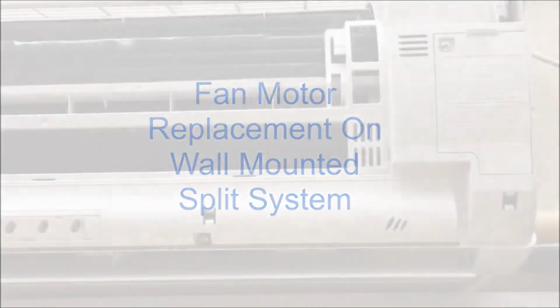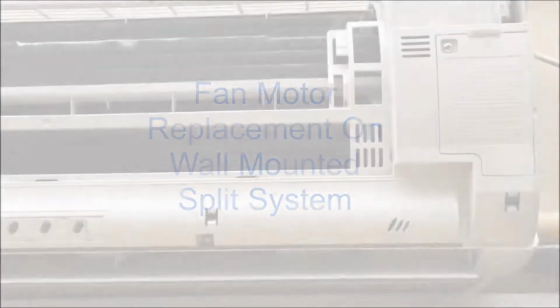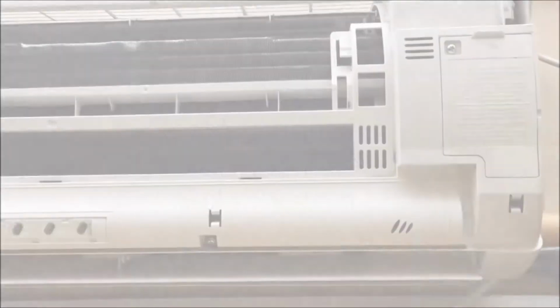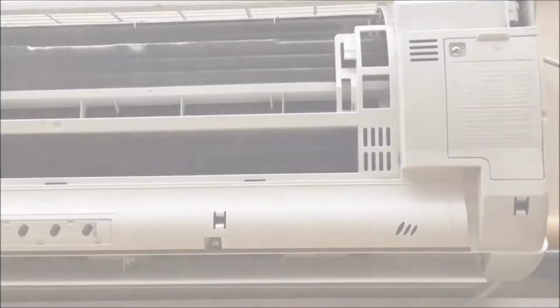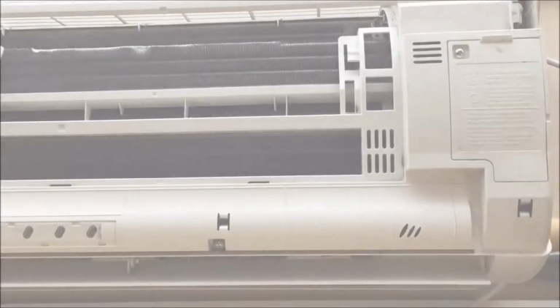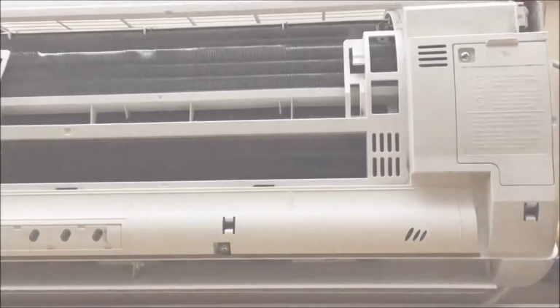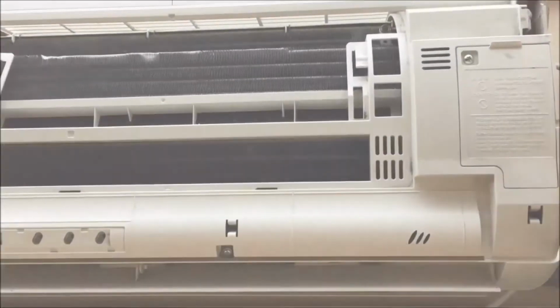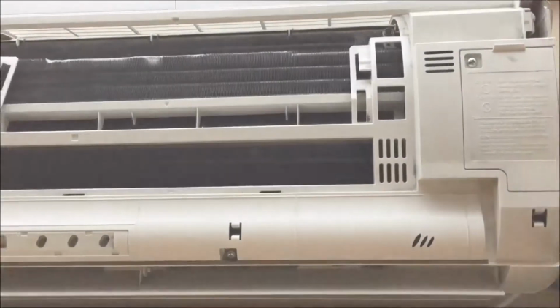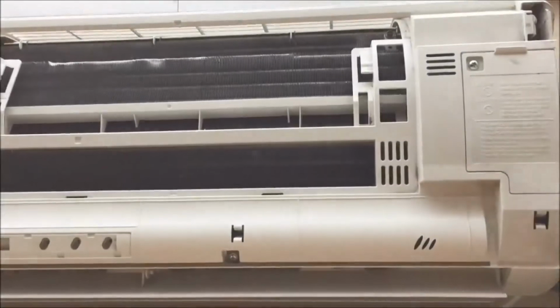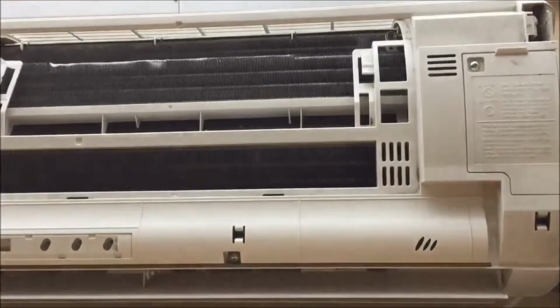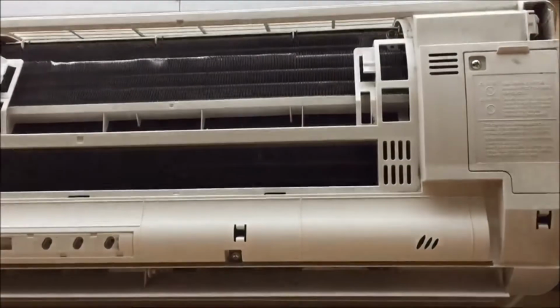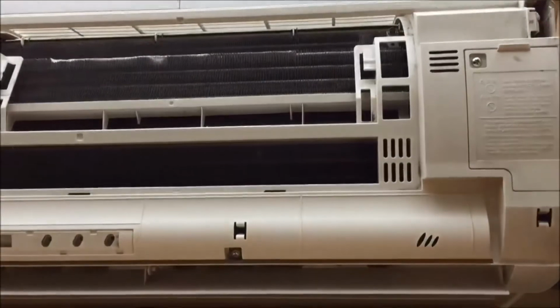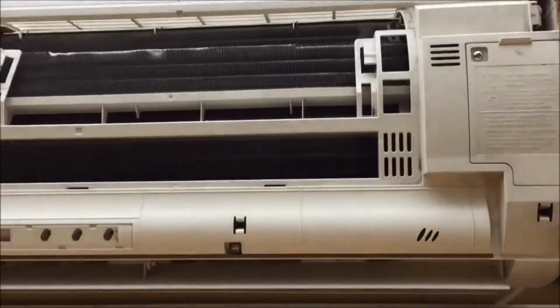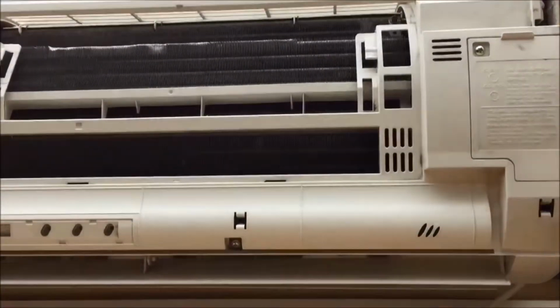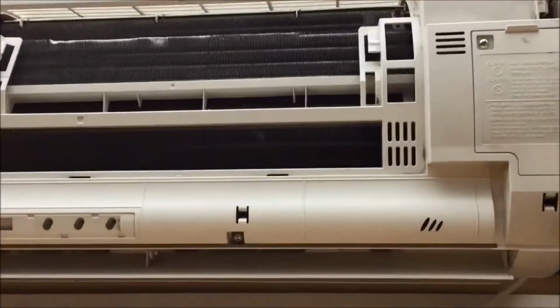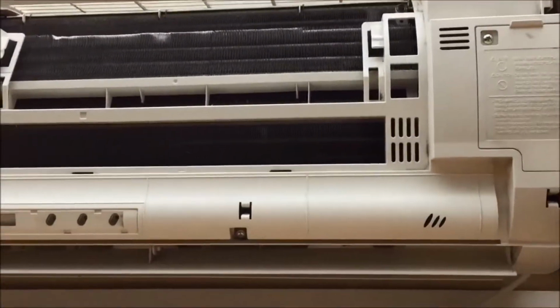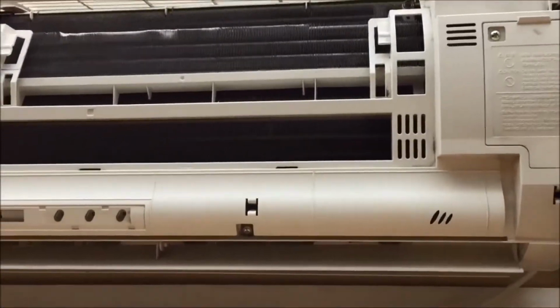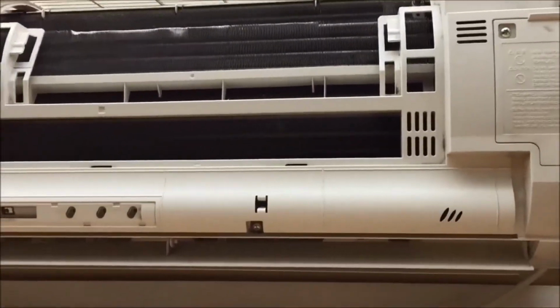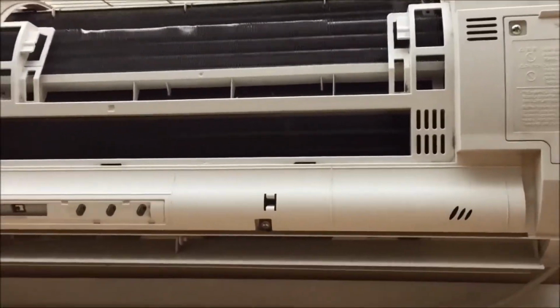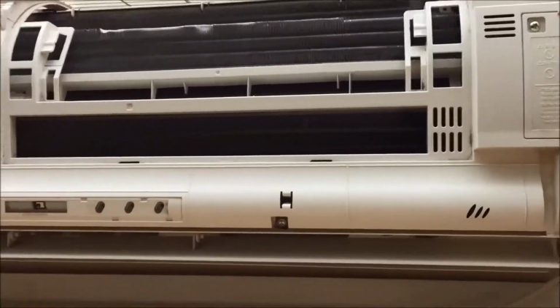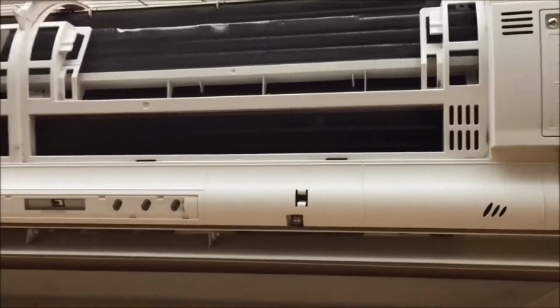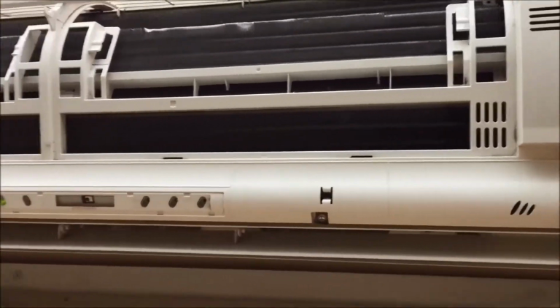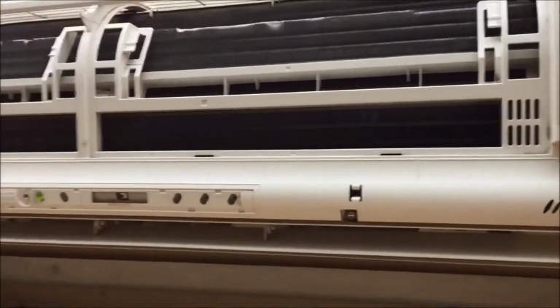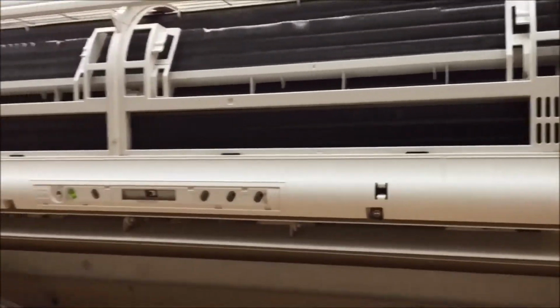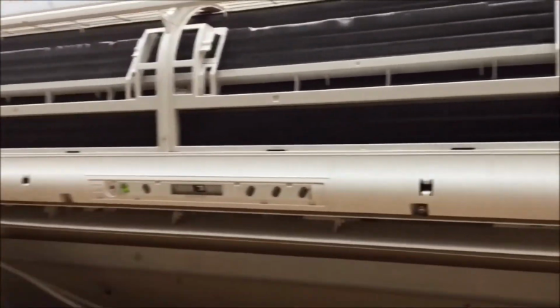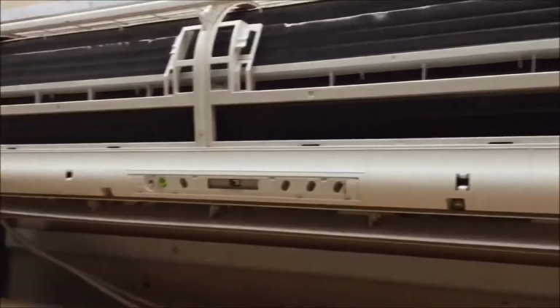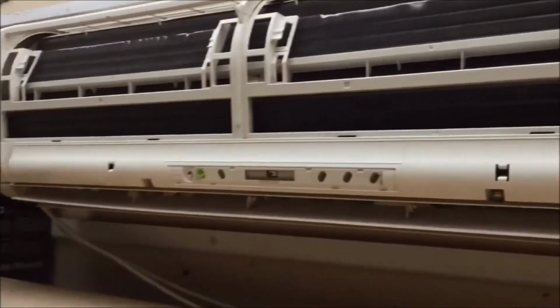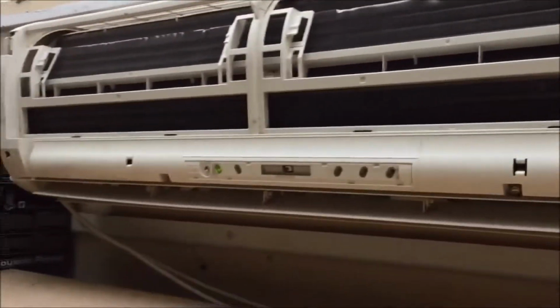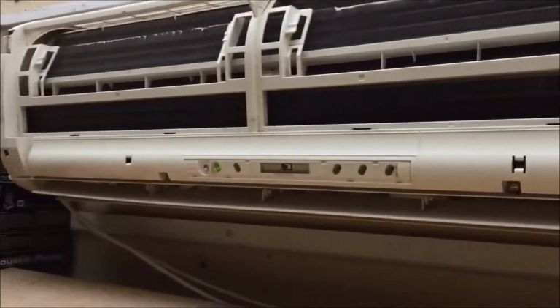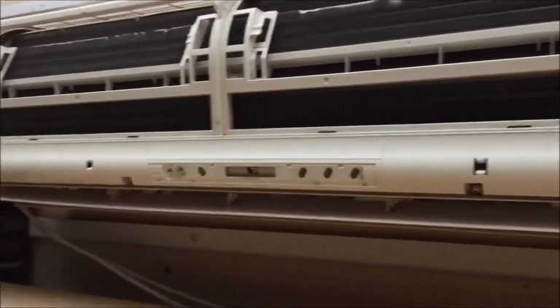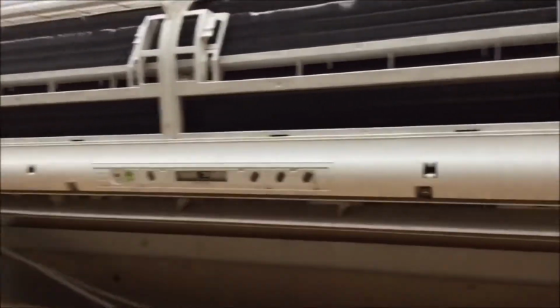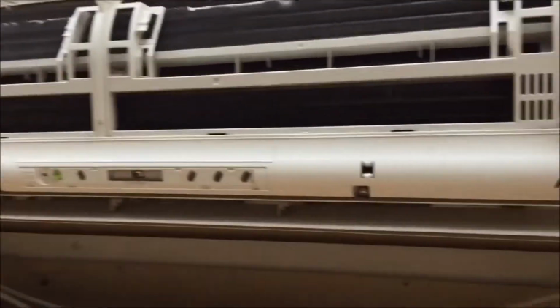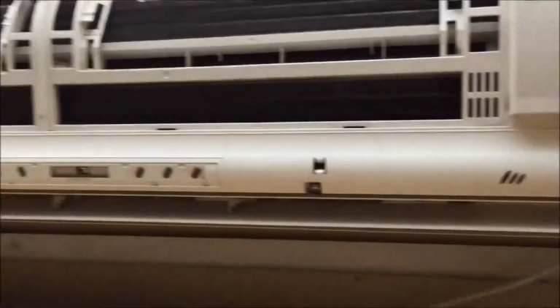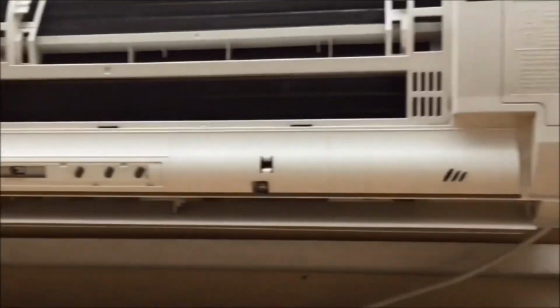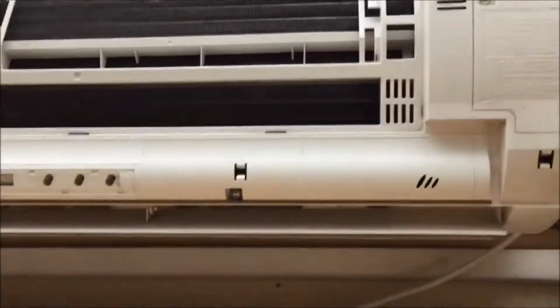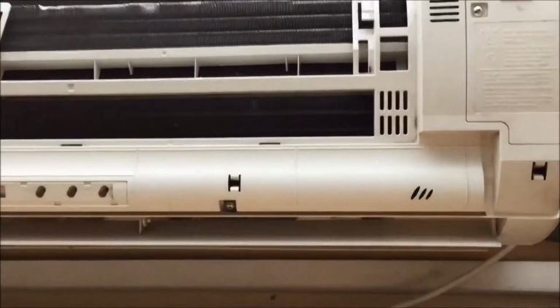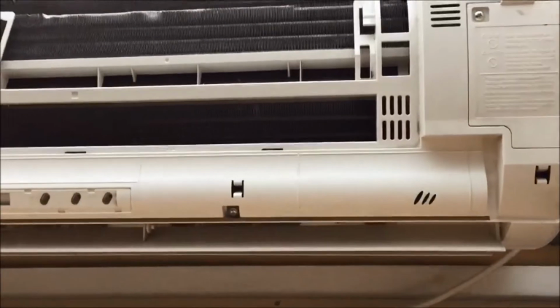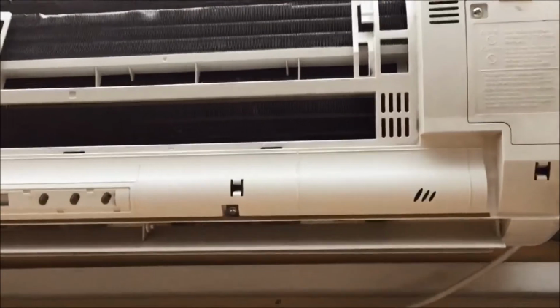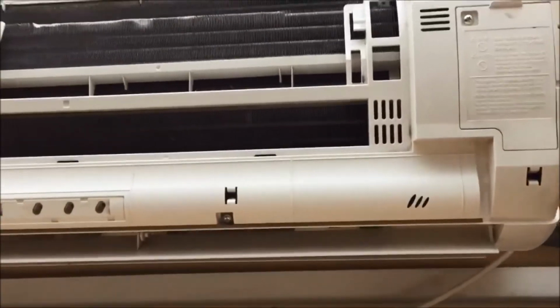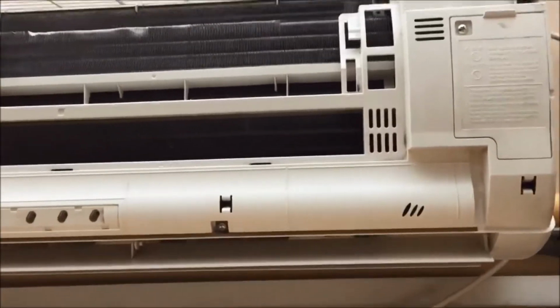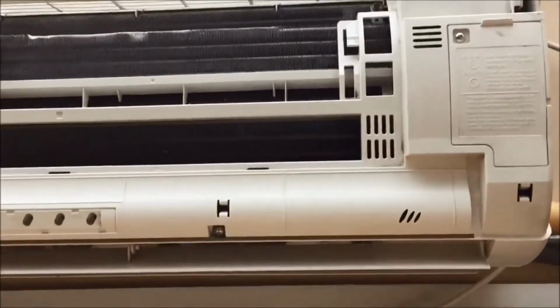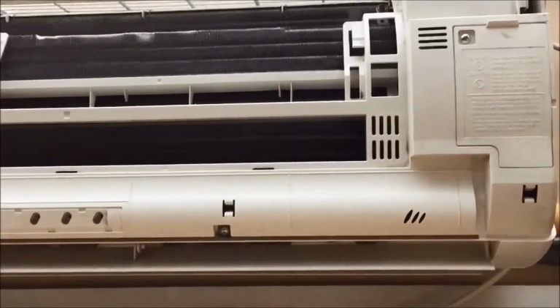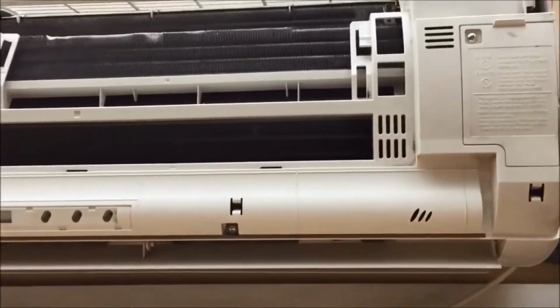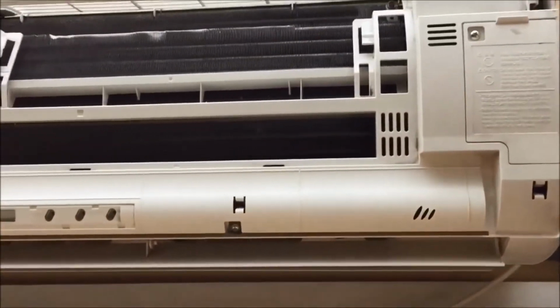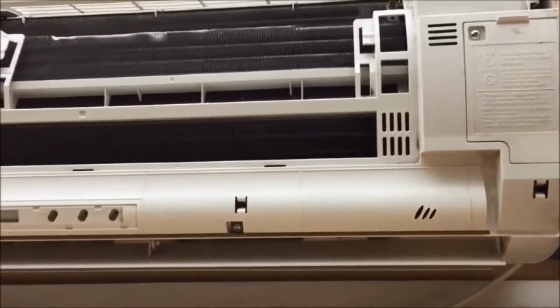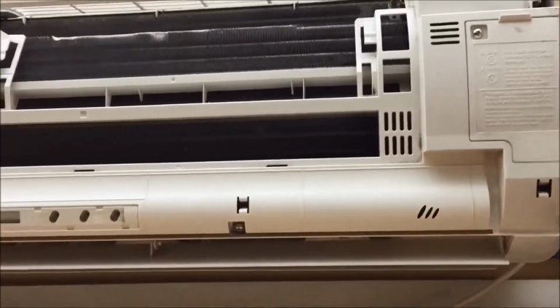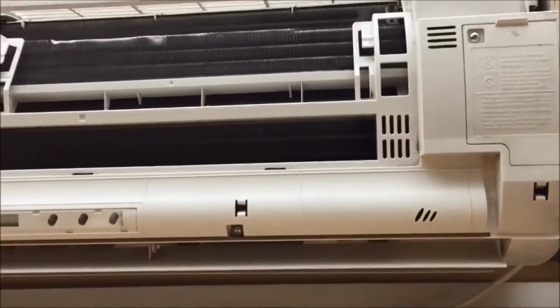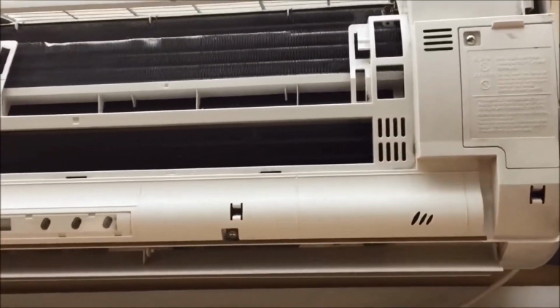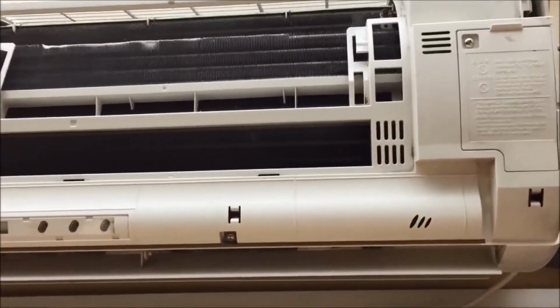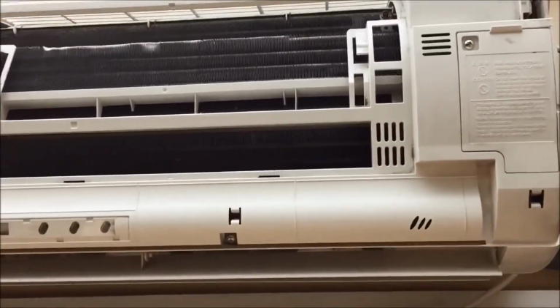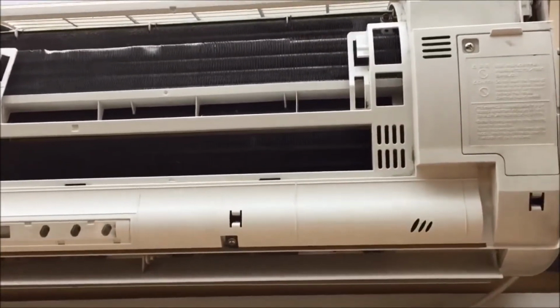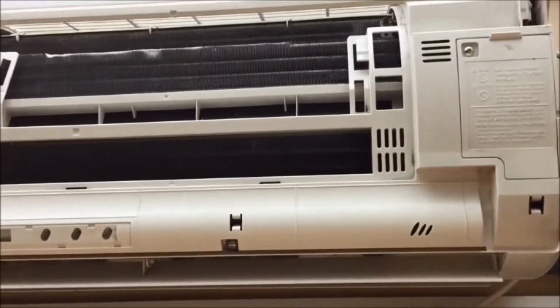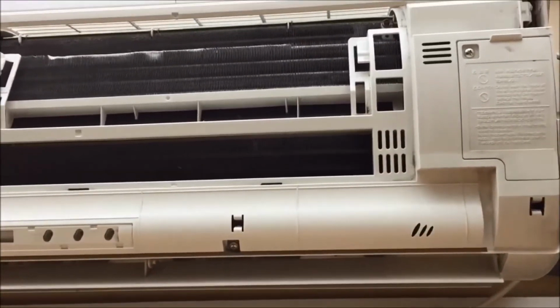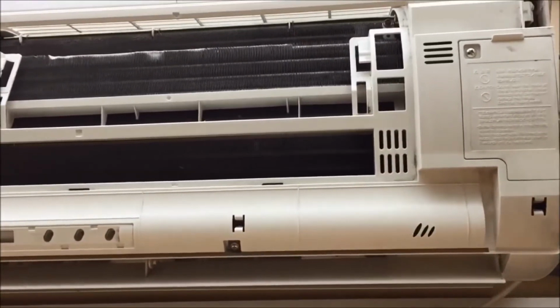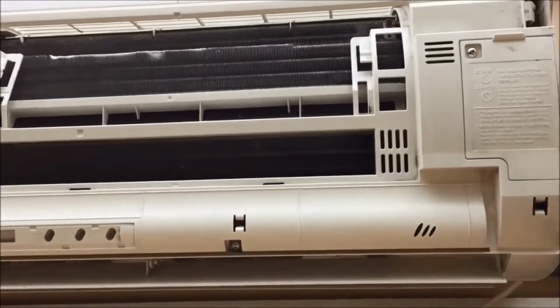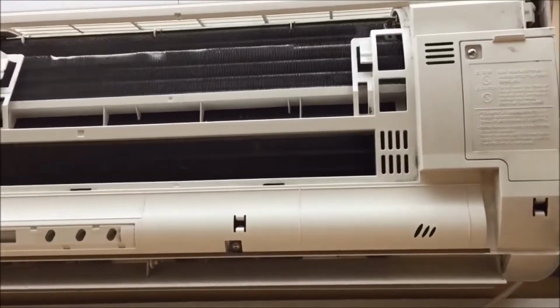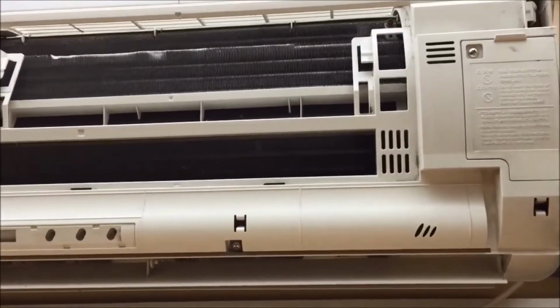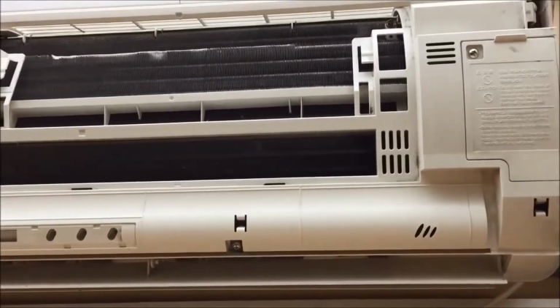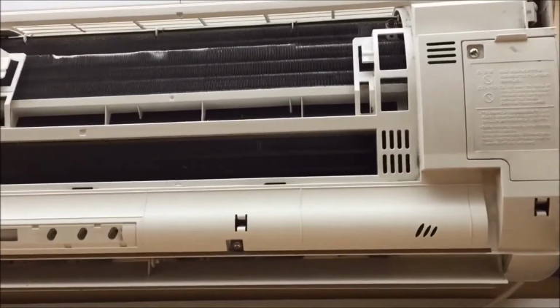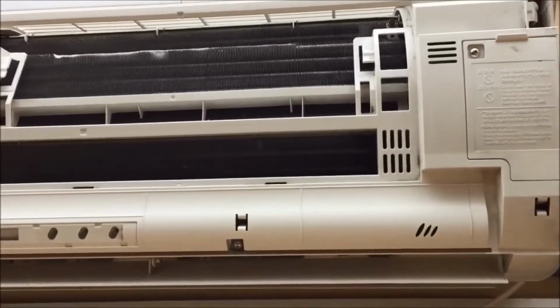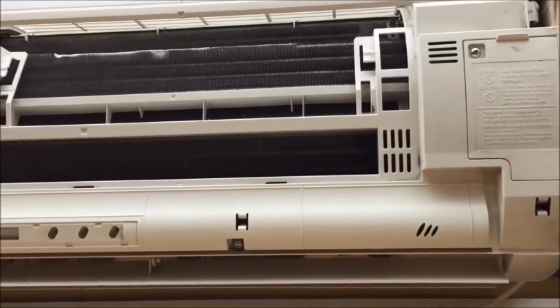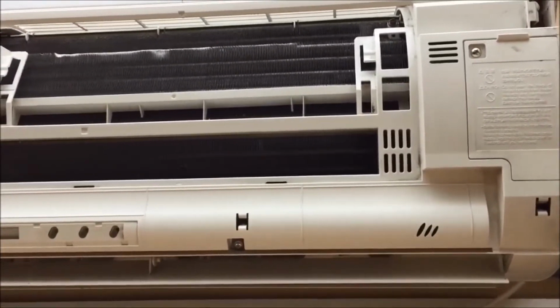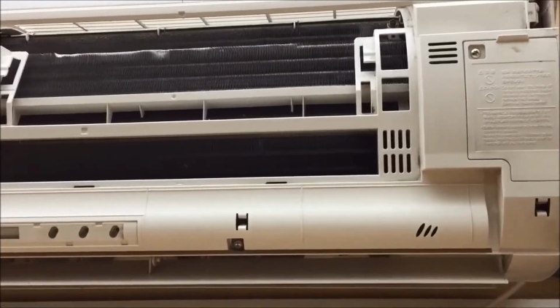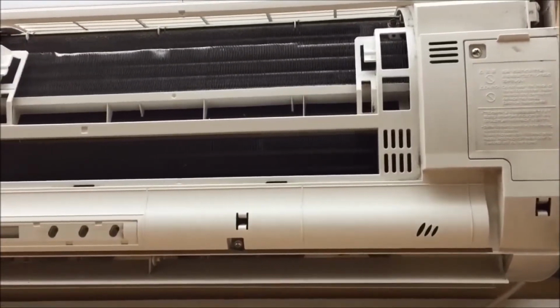I'm from Air Environmental, just working on this Mitsubishi warm out — as you can tell, the fan motor is very noisy.